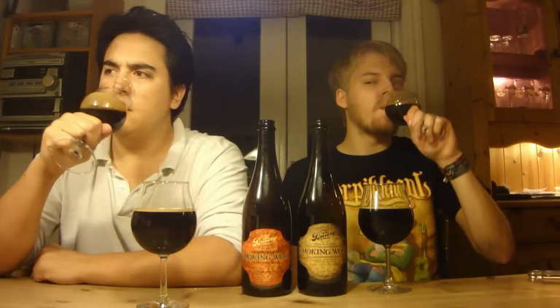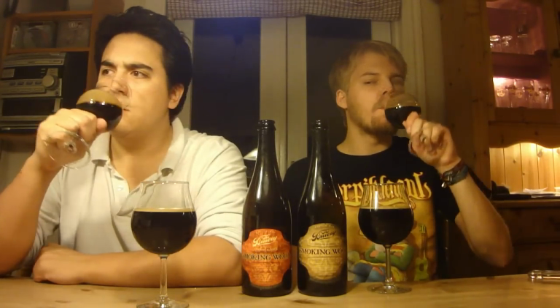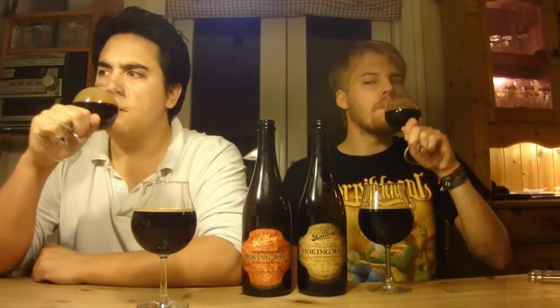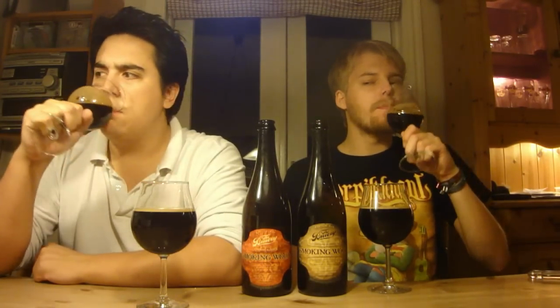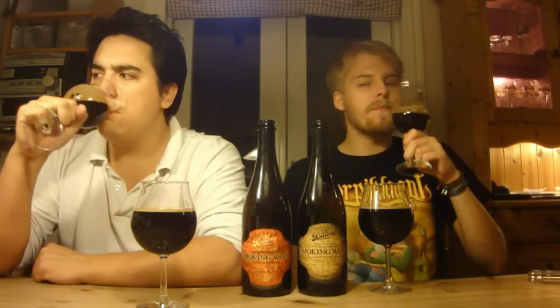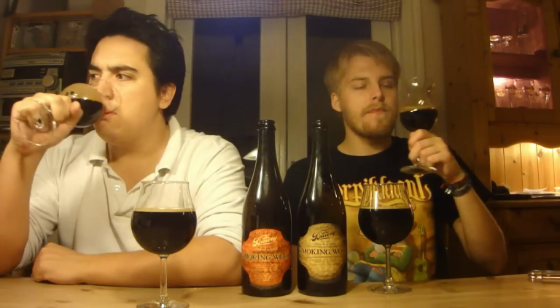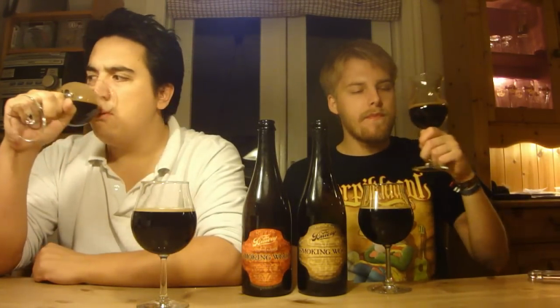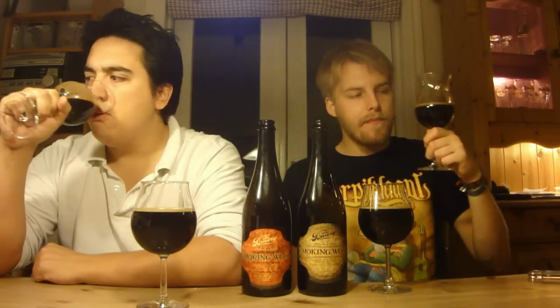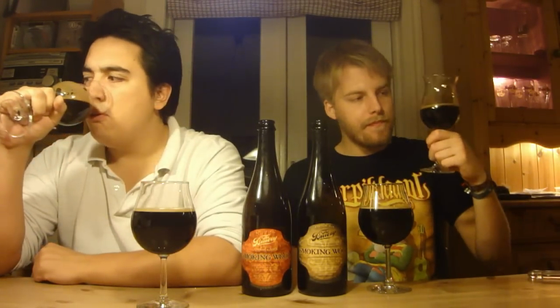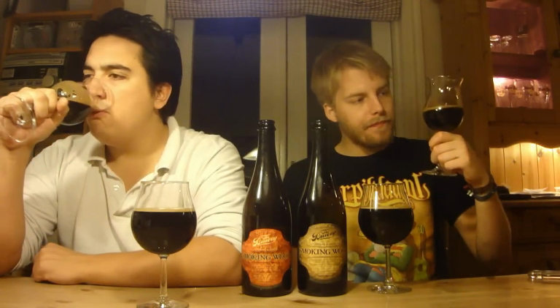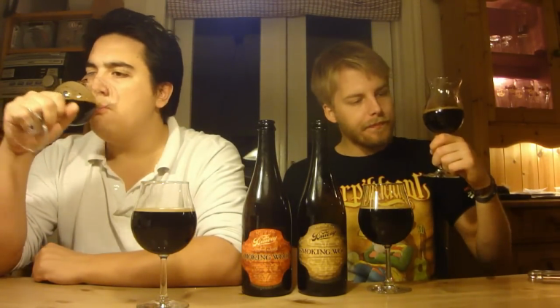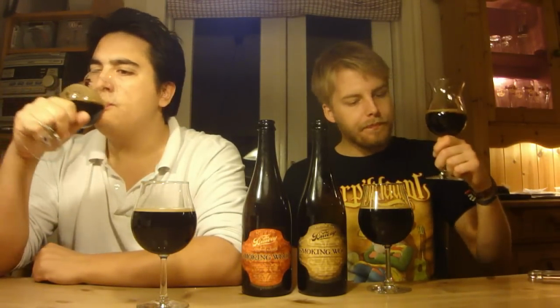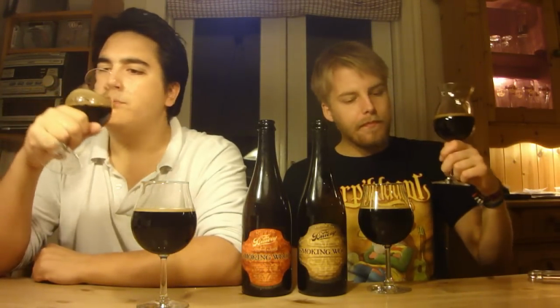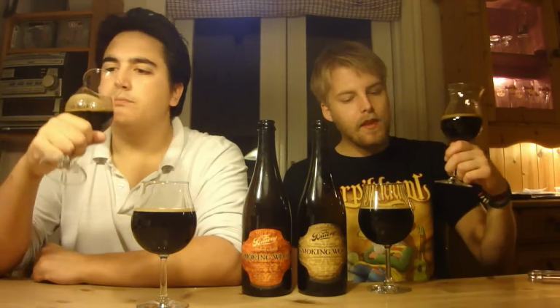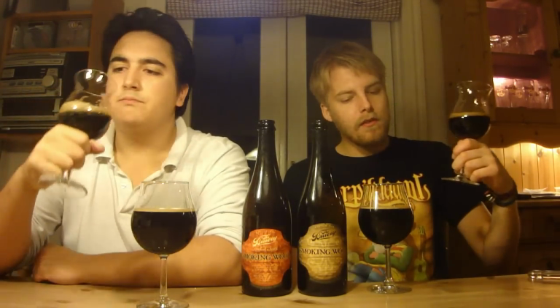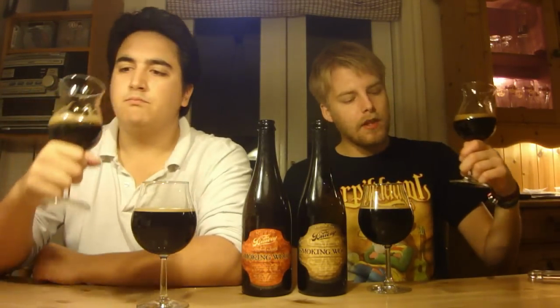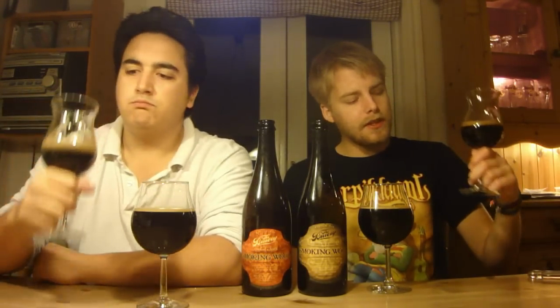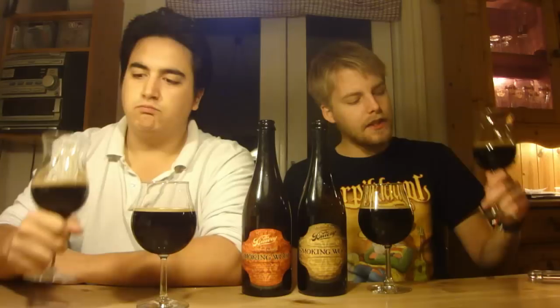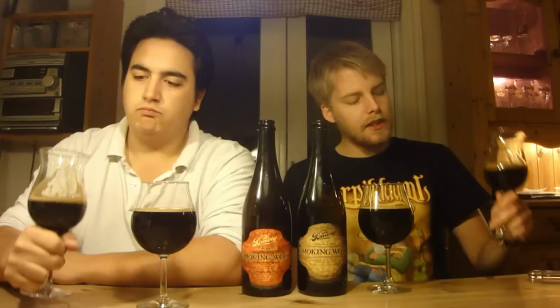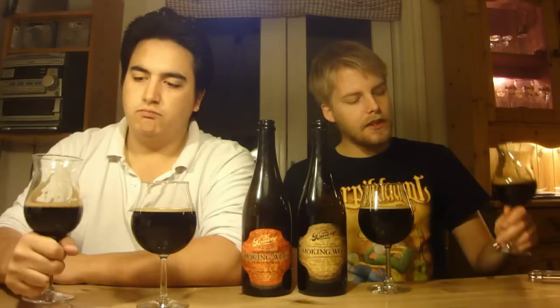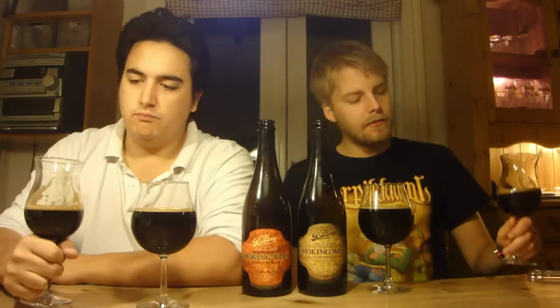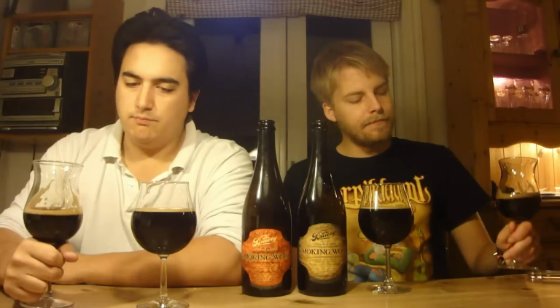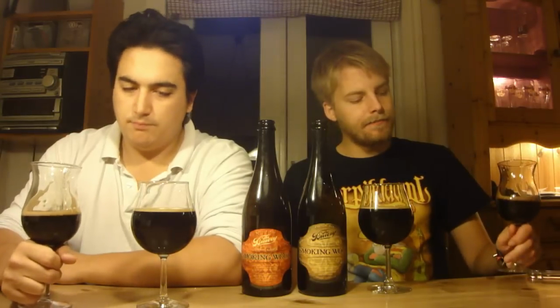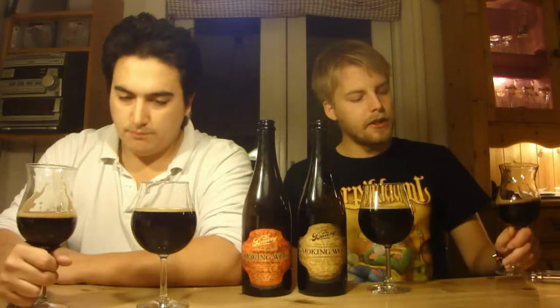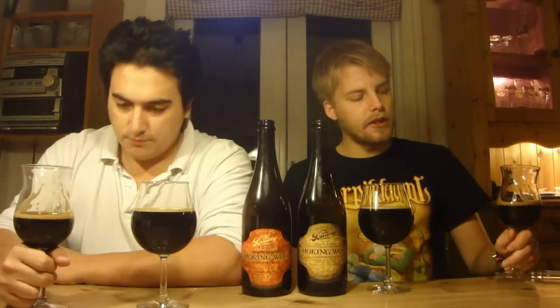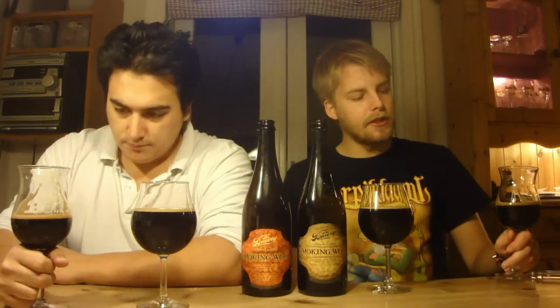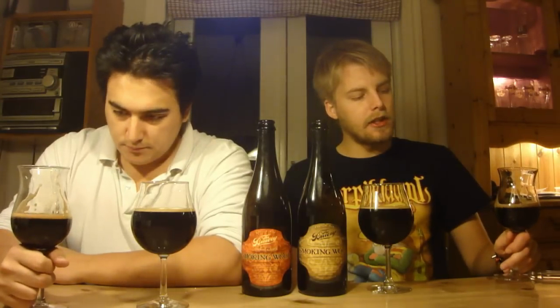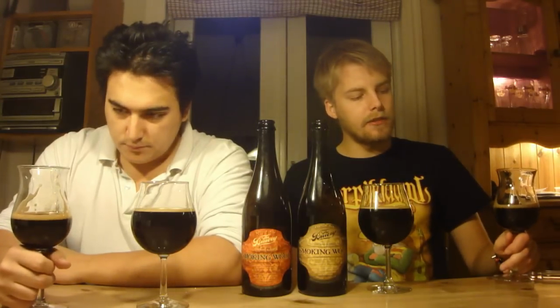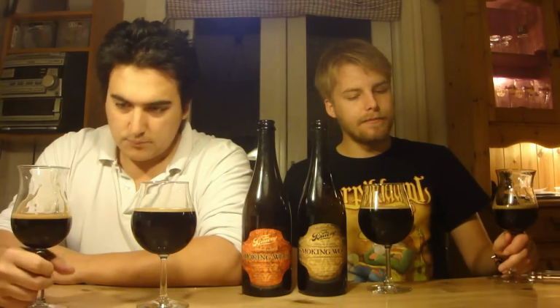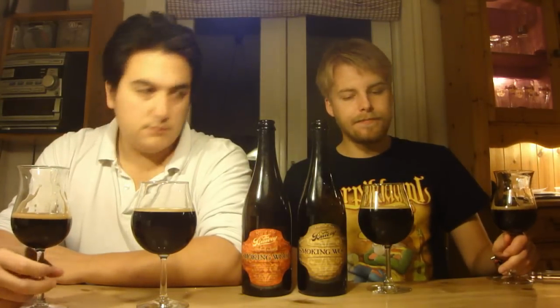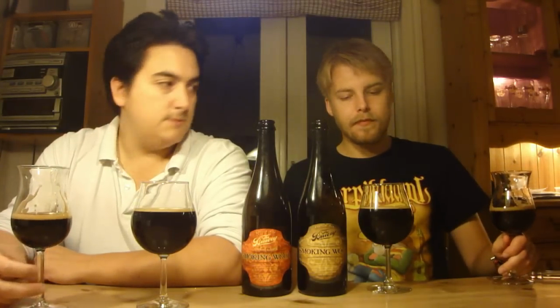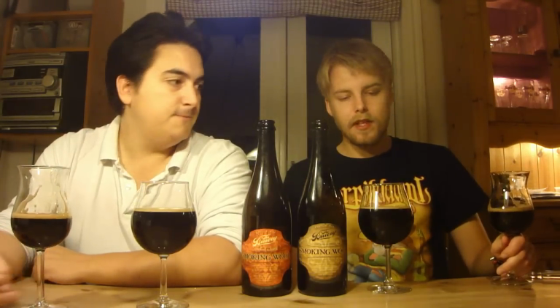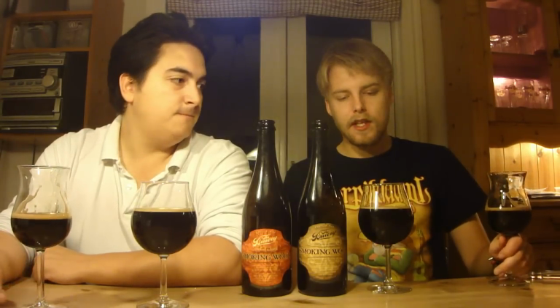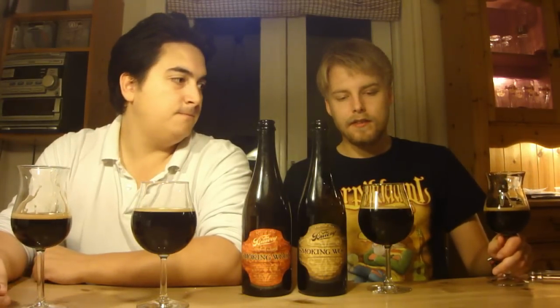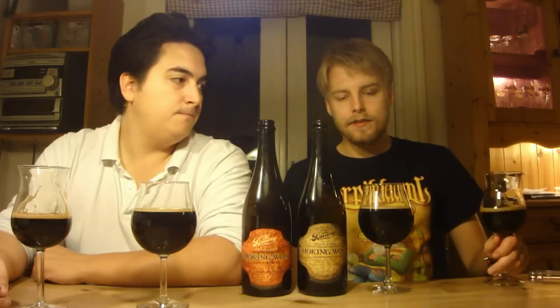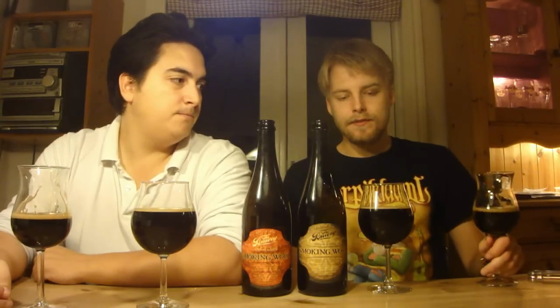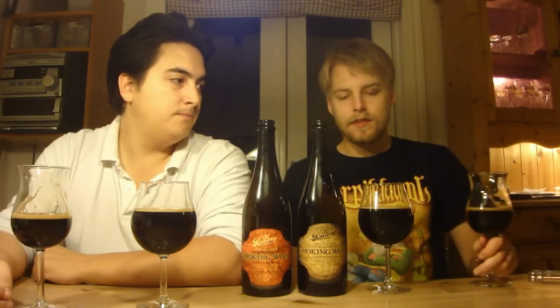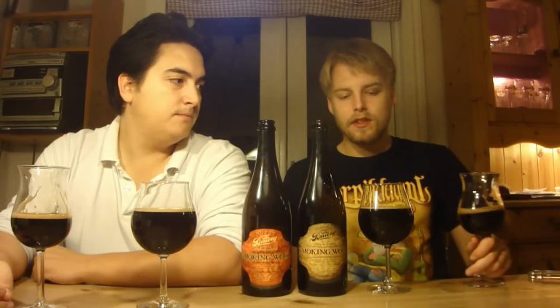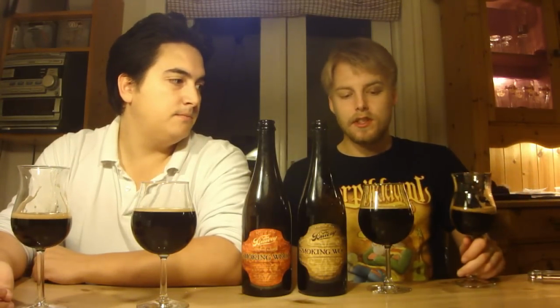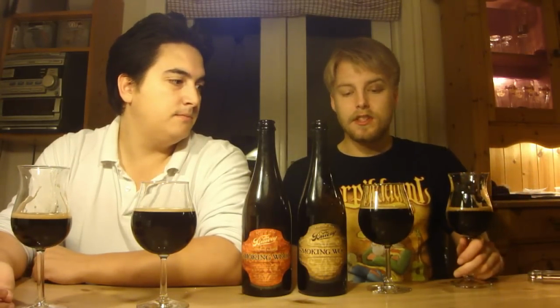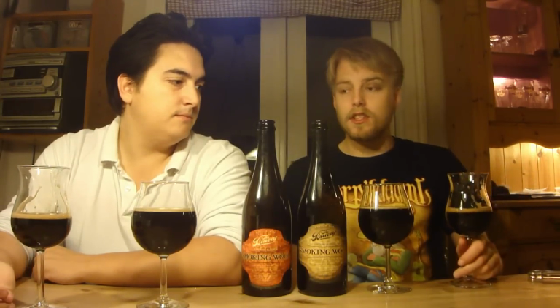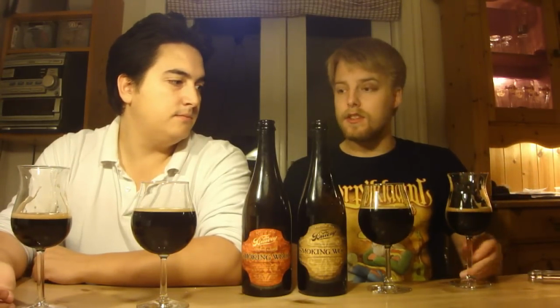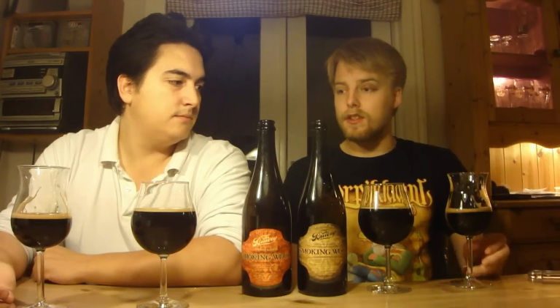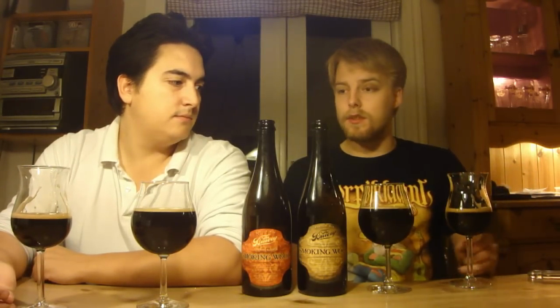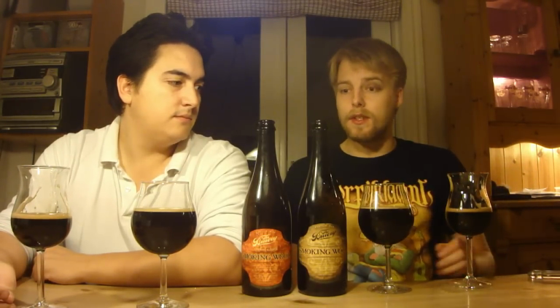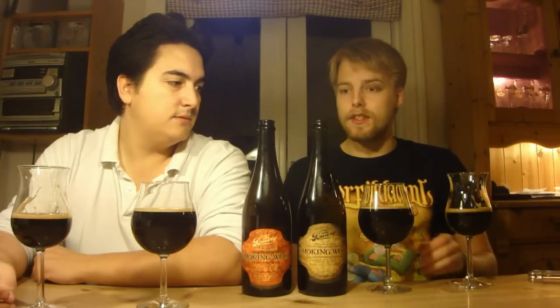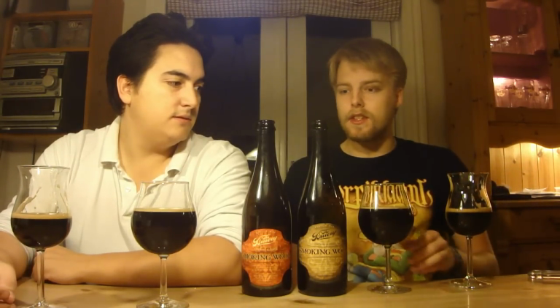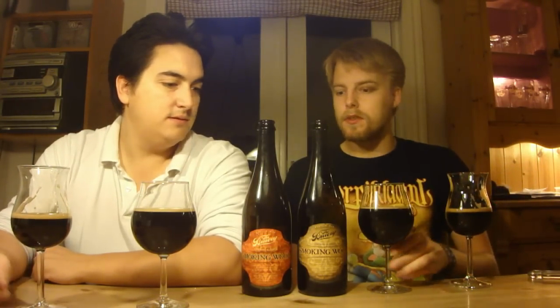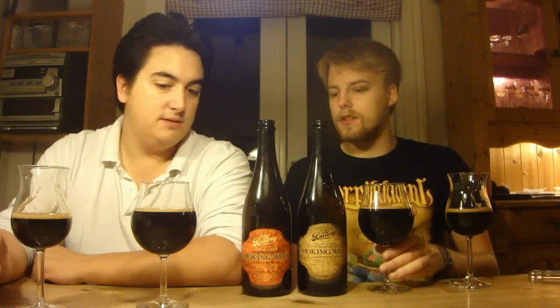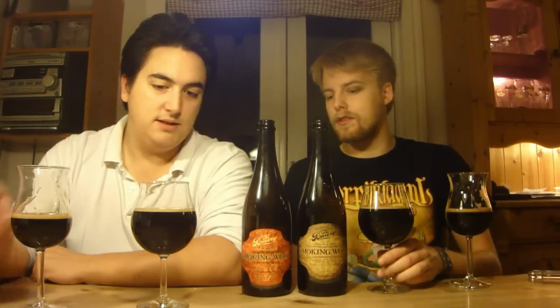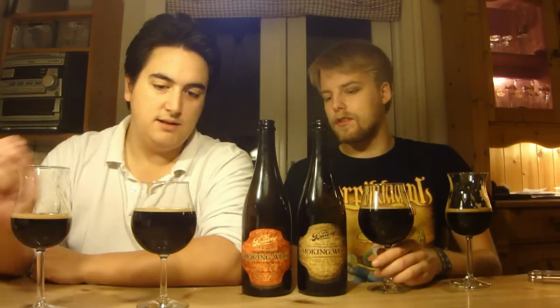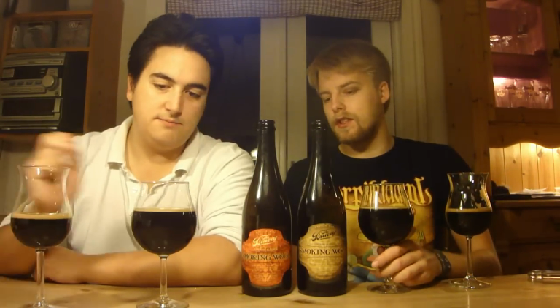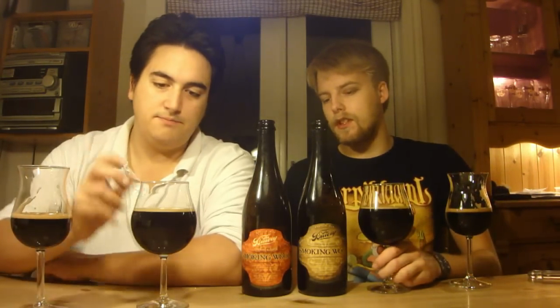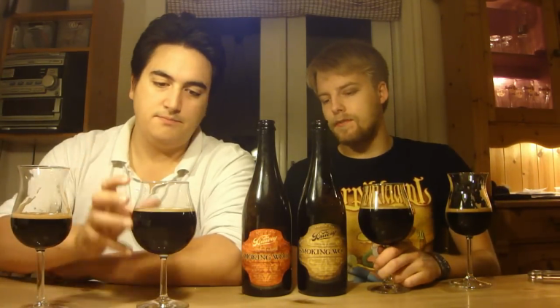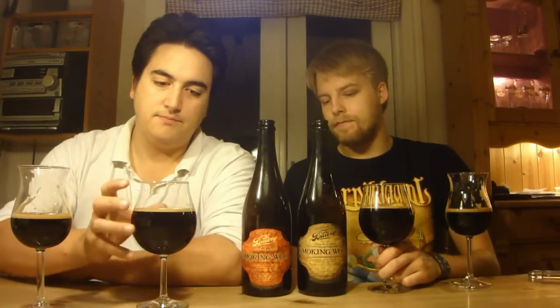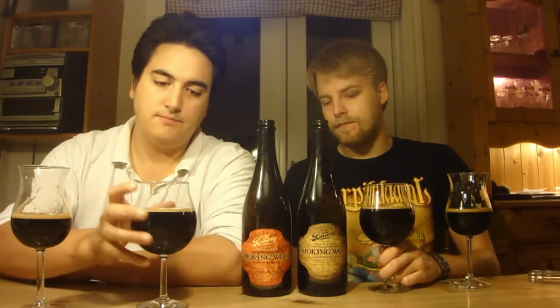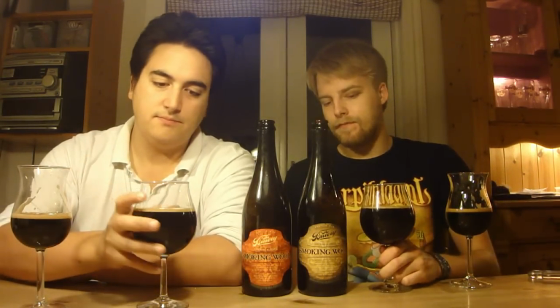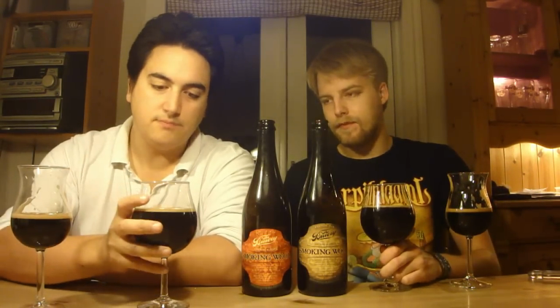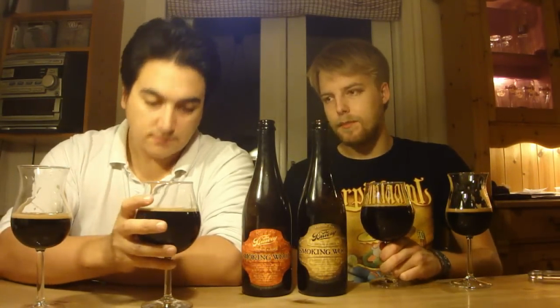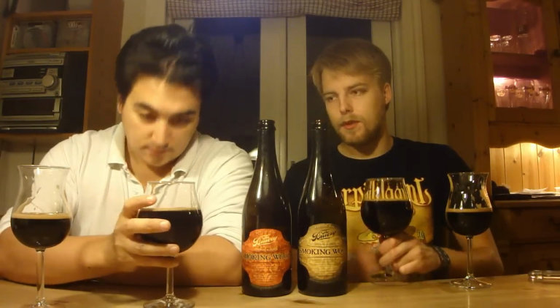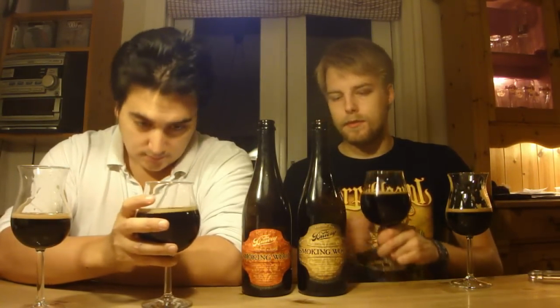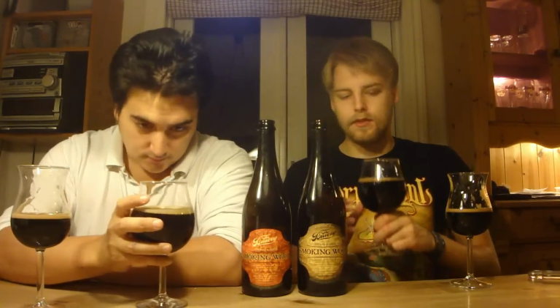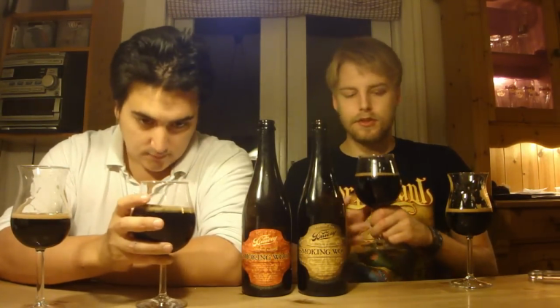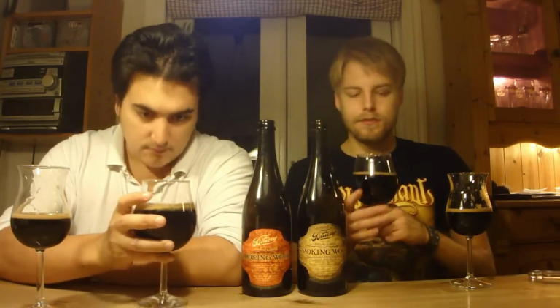Really nice. The alcohol is more well-hidden in the flavor than in the aroma, though you do get some heat in the back. Mmm — it's tasty! Let's check out the aroma on the bourbon version.